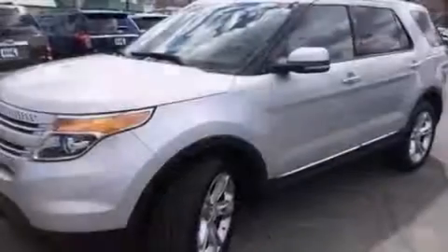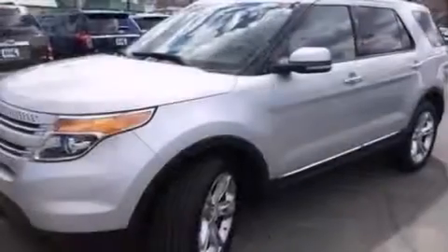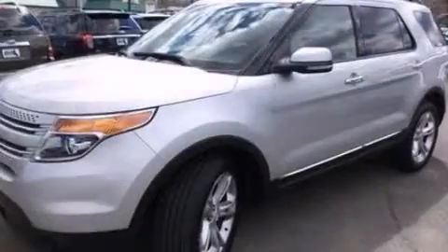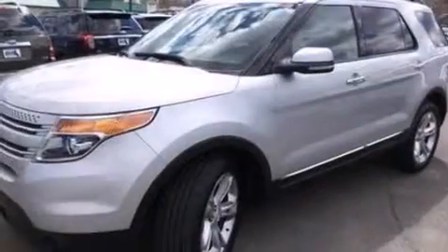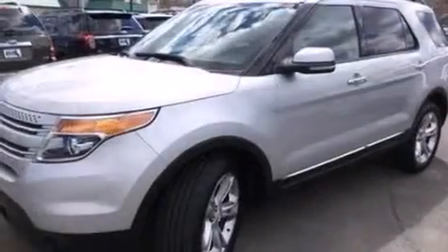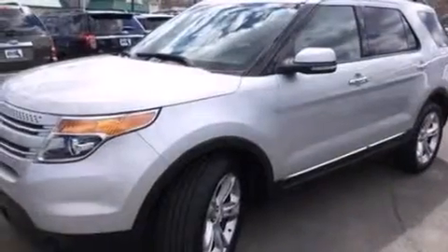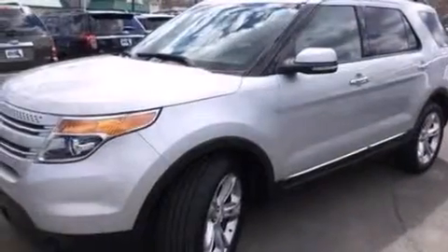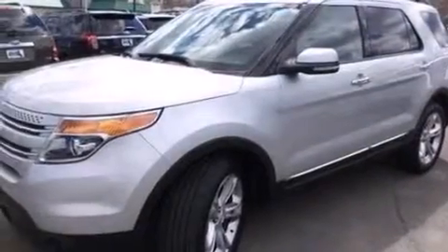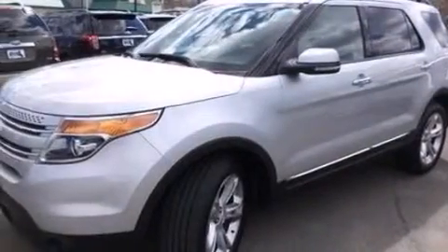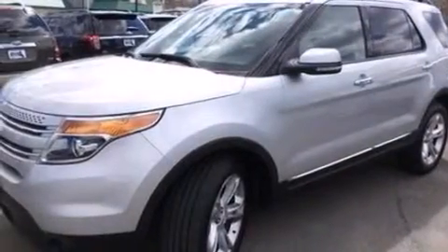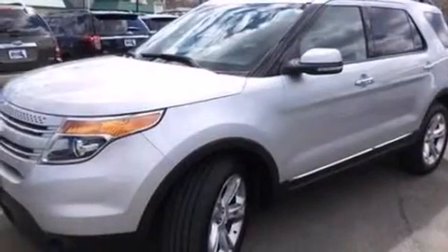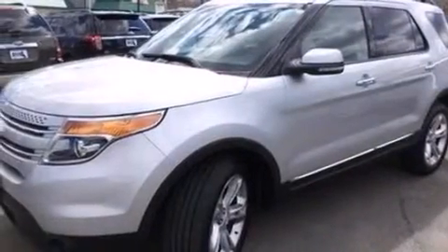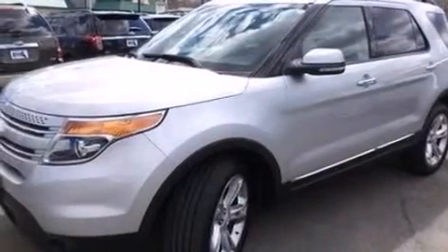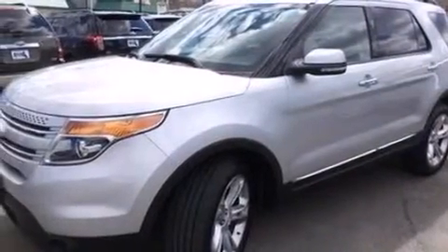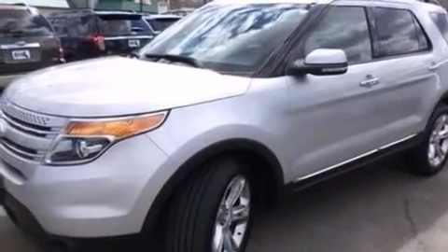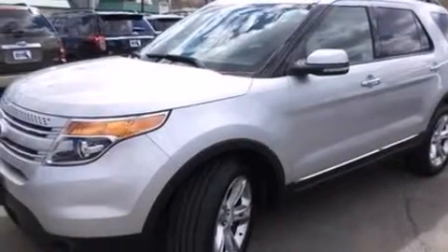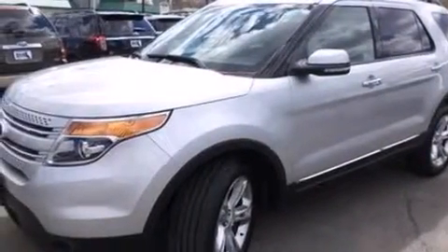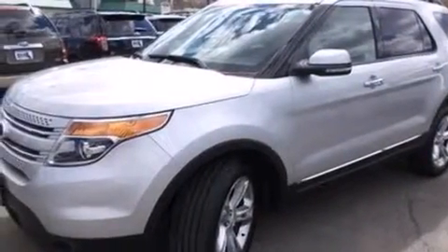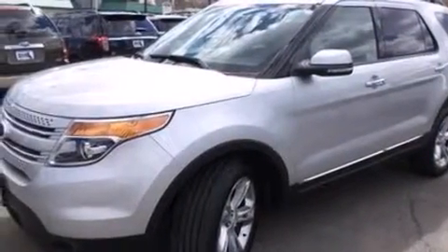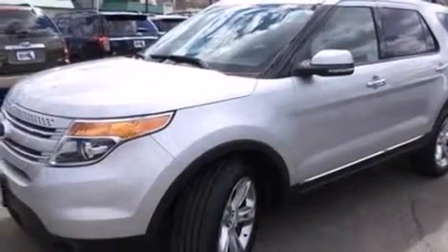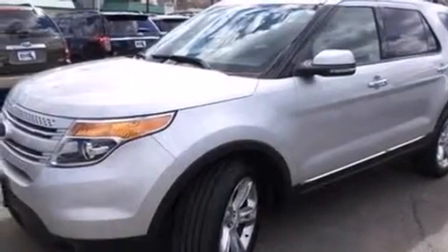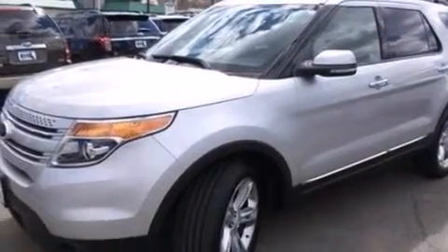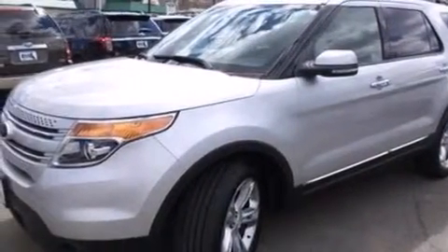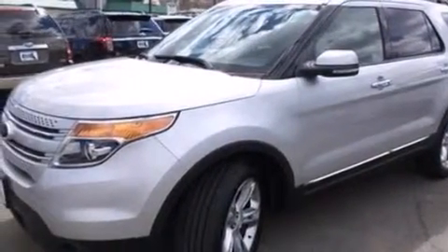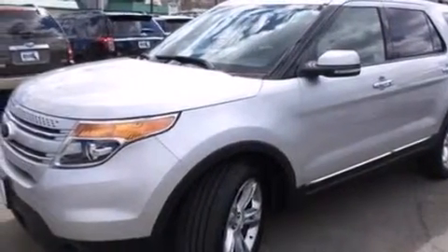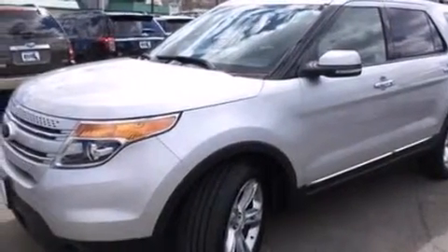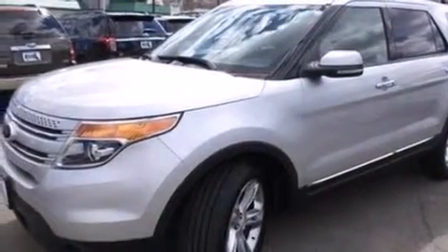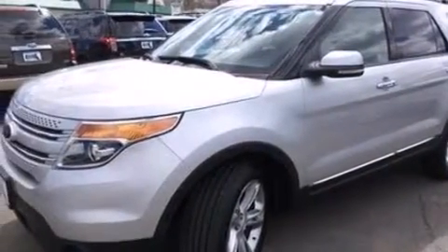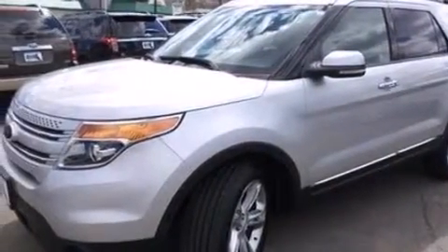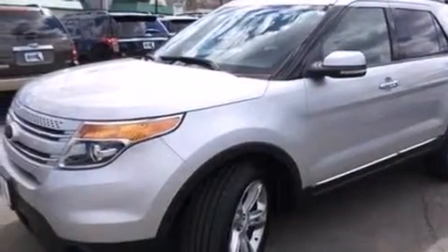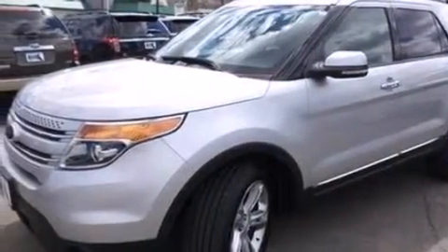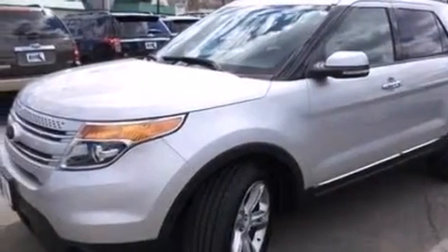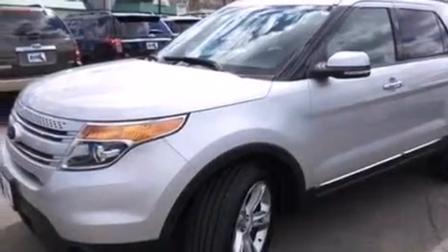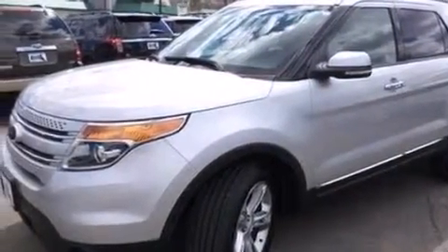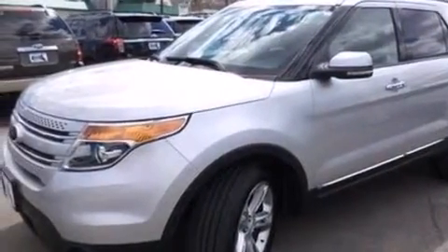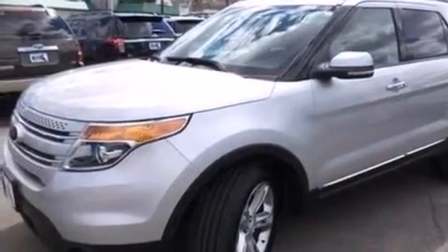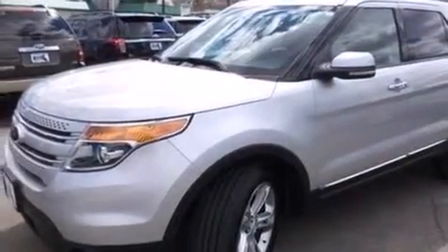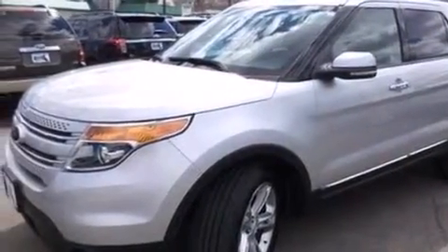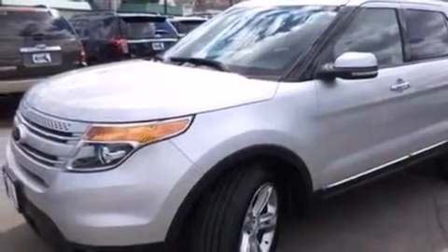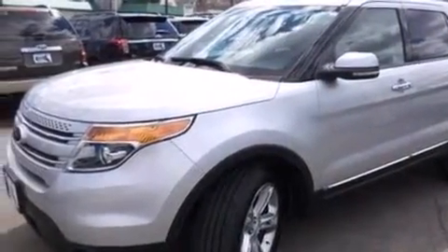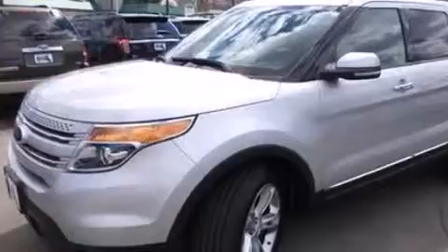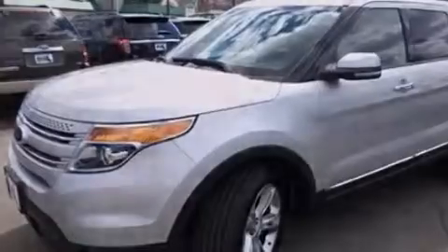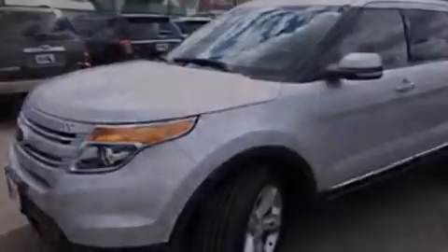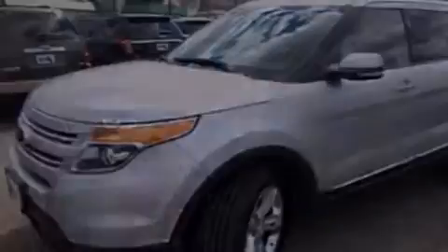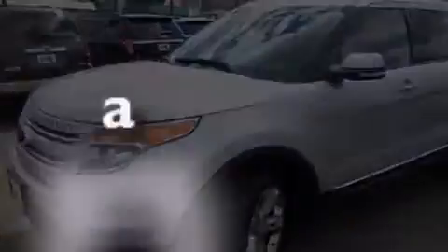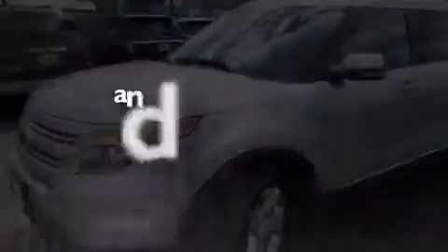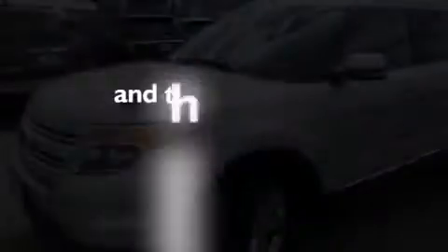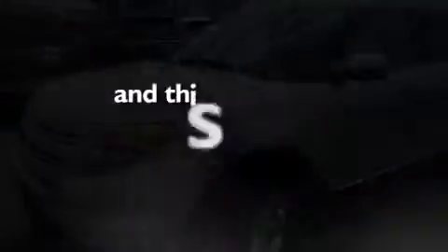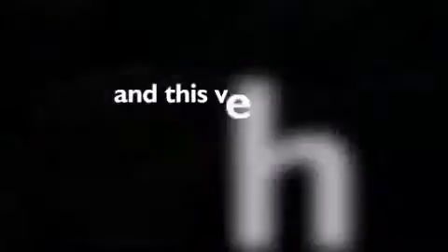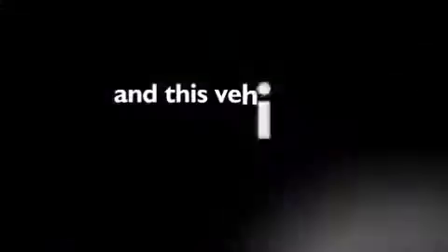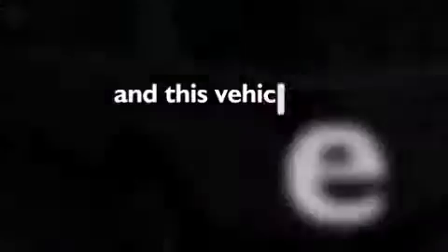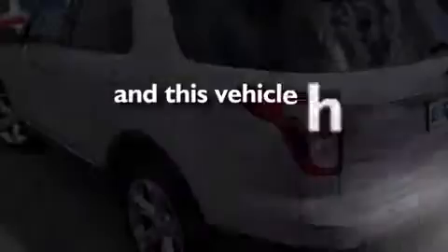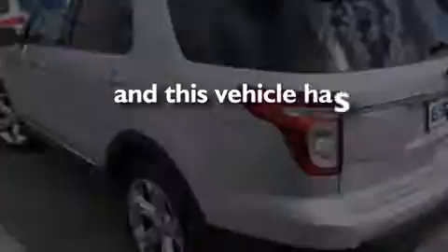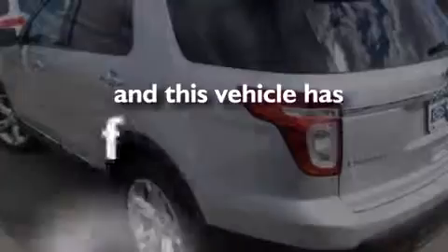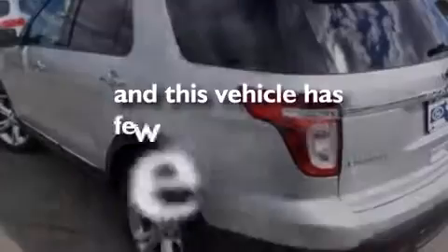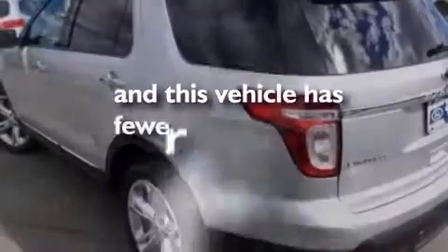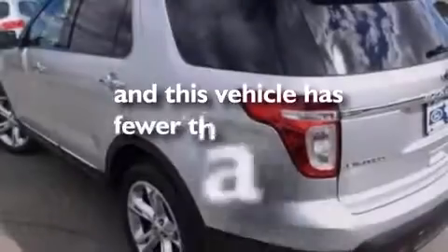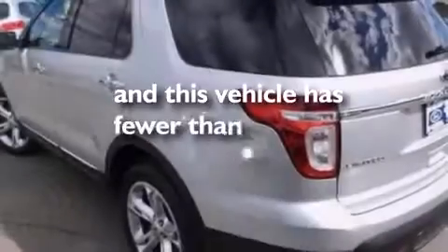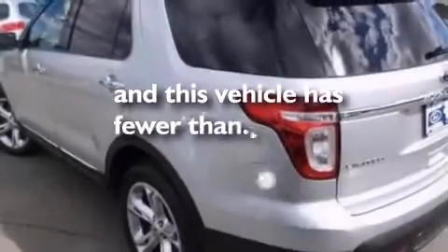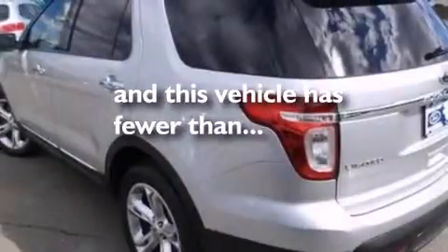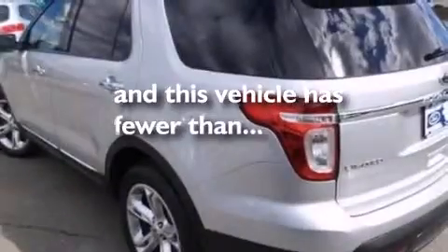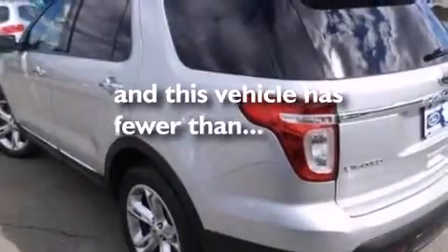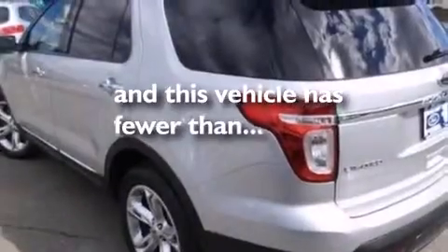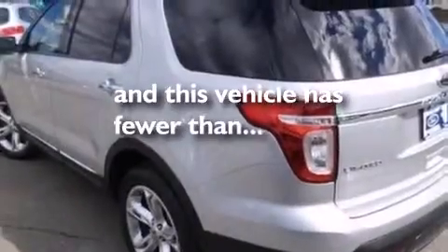An anti-lock braking system, speed-sensitive wipers, and this vehicle has less than 28,000 miles.